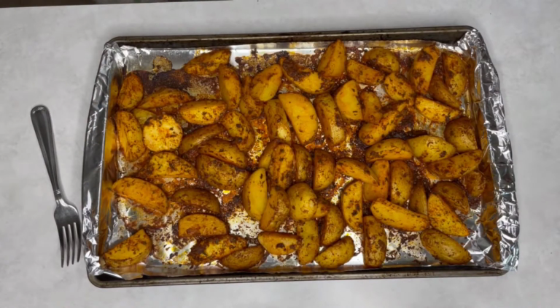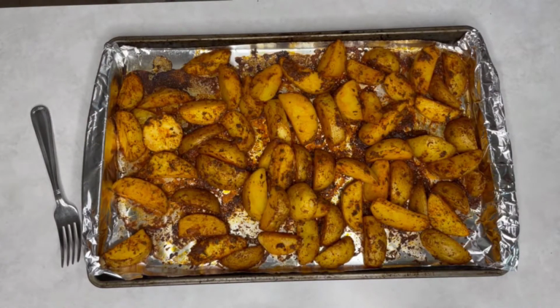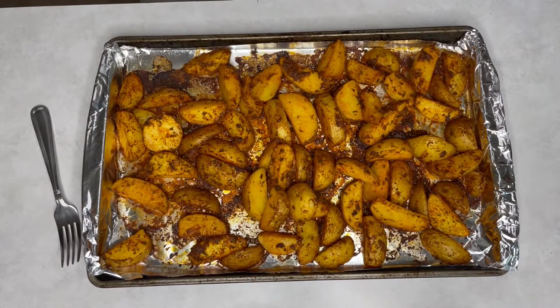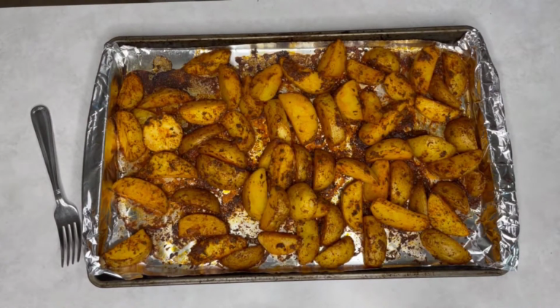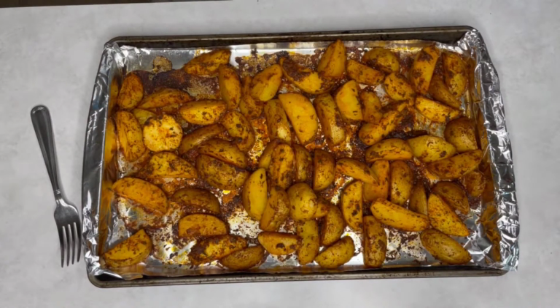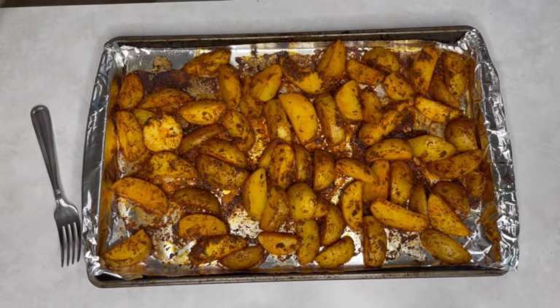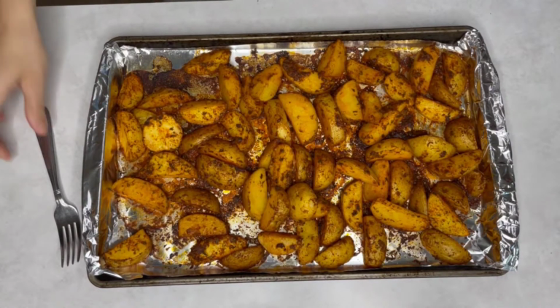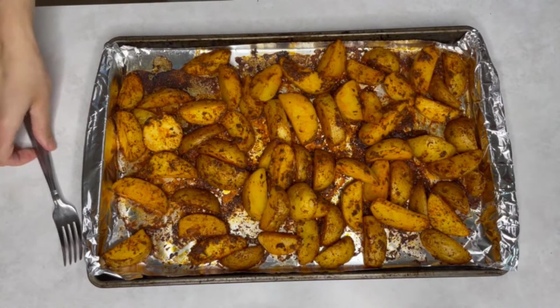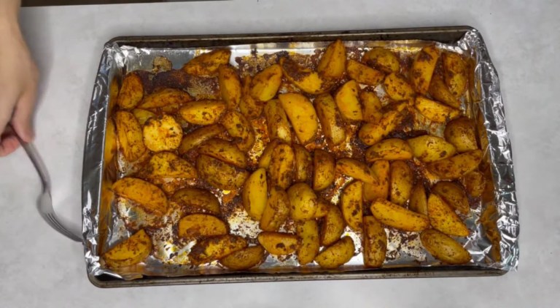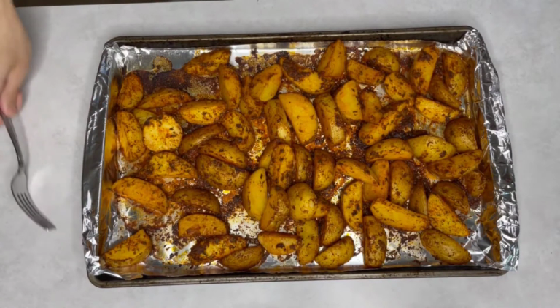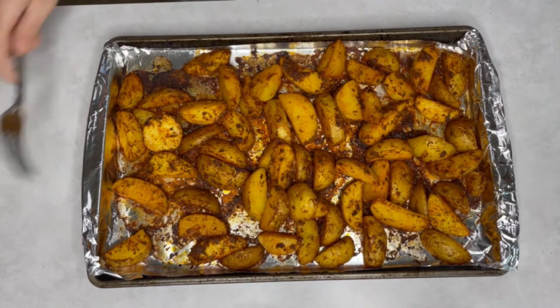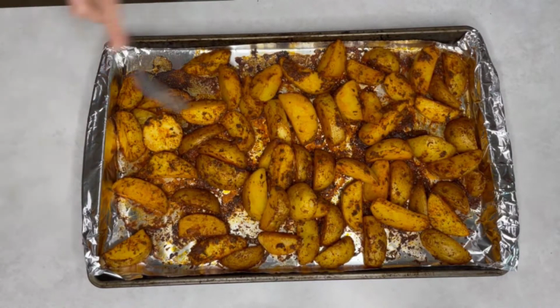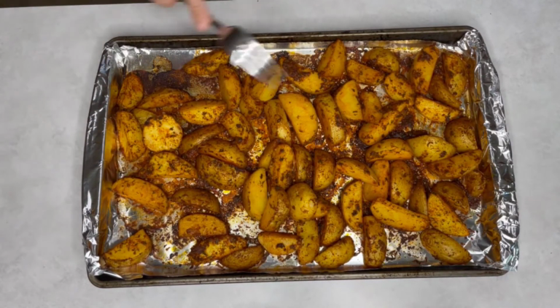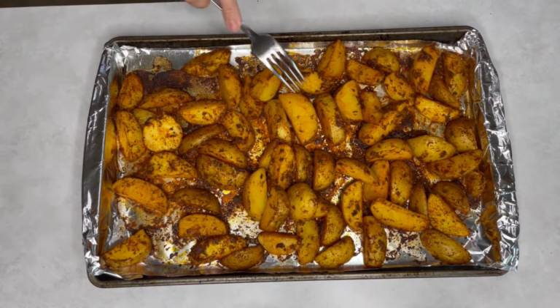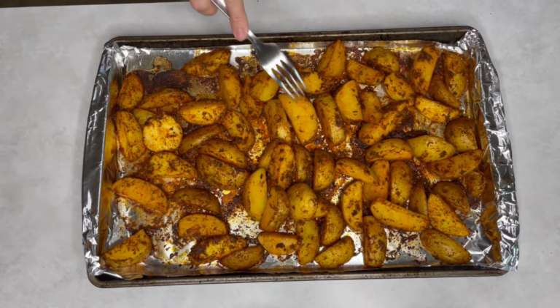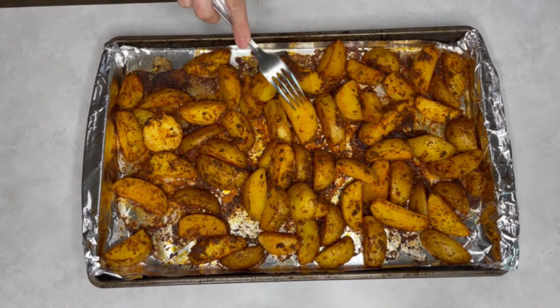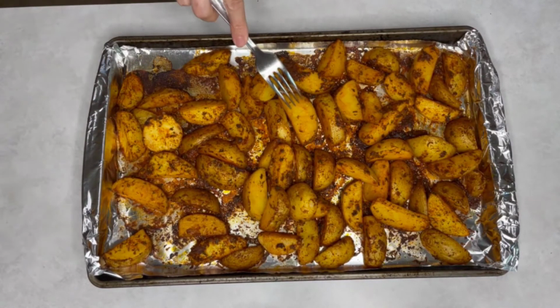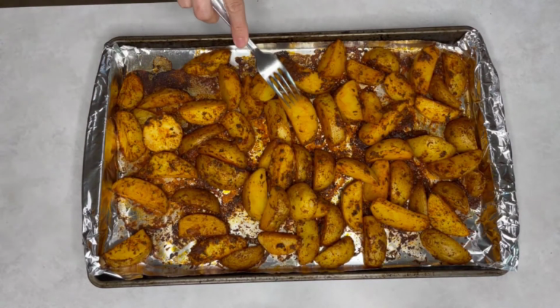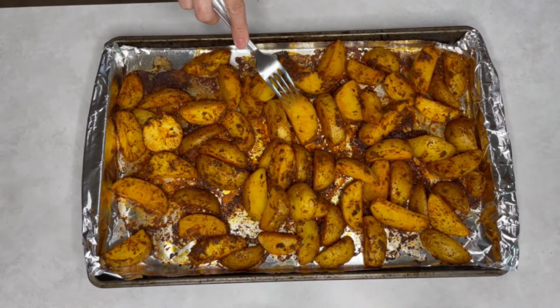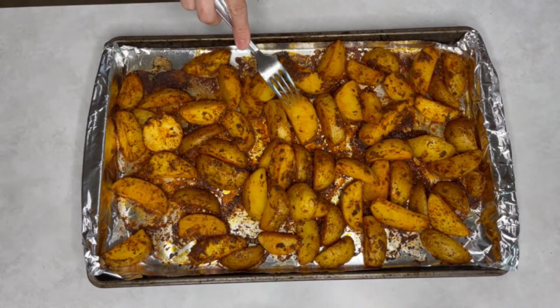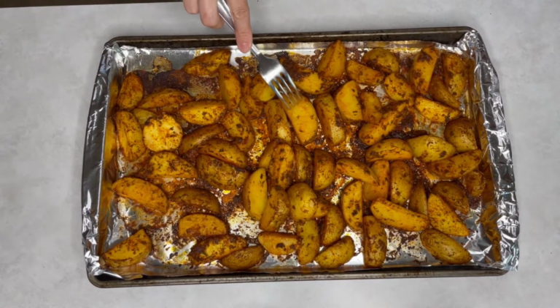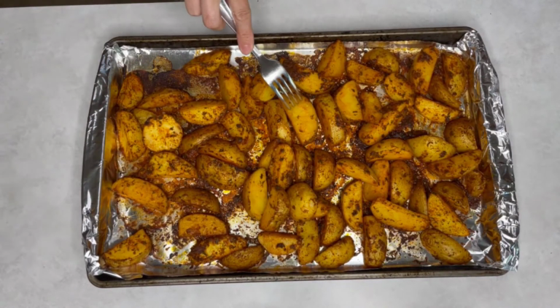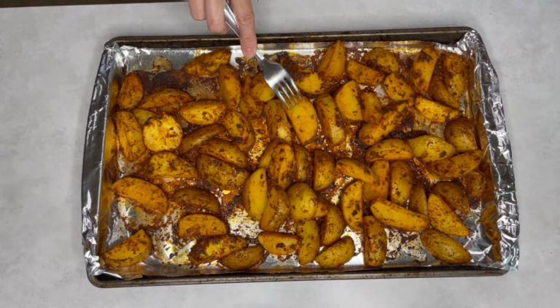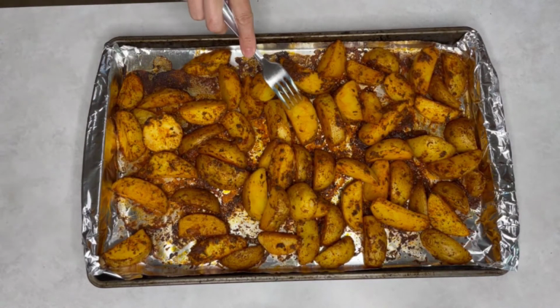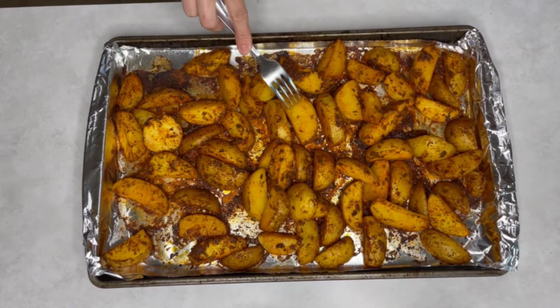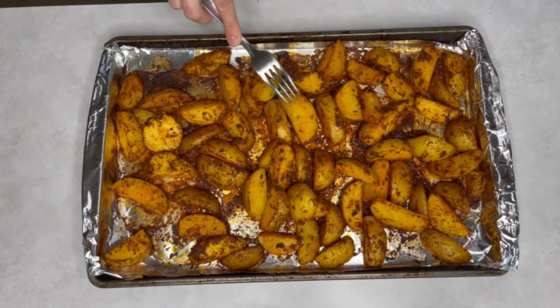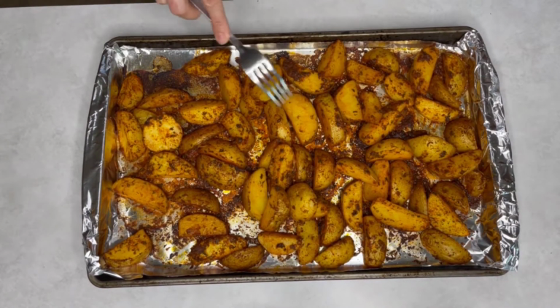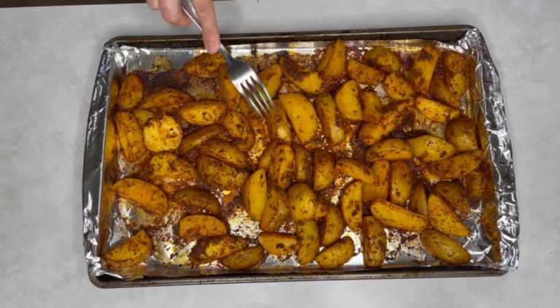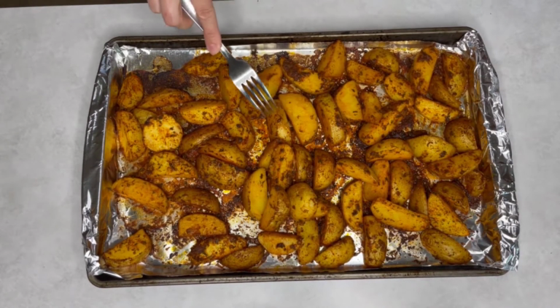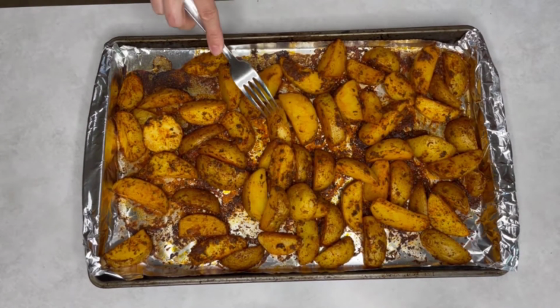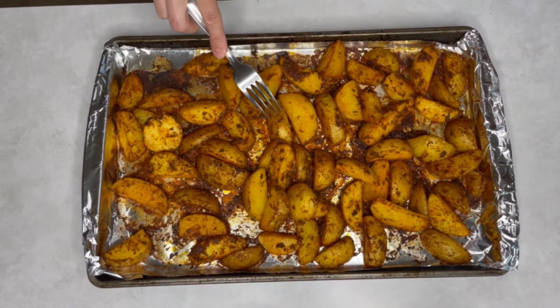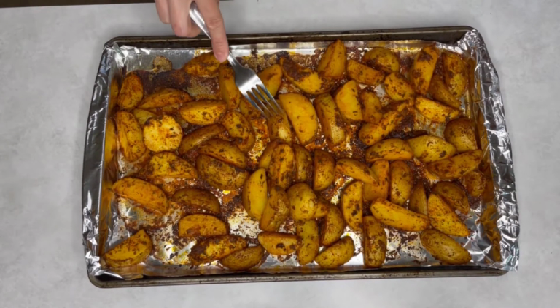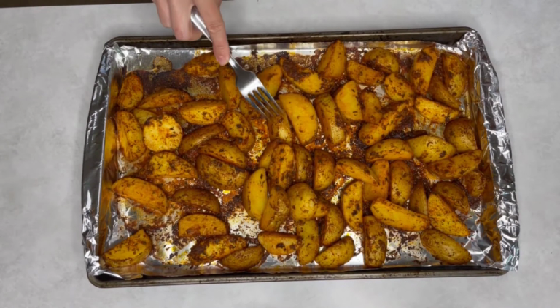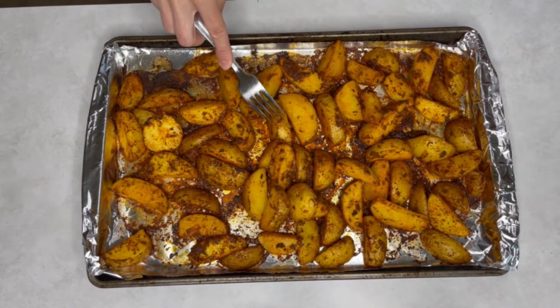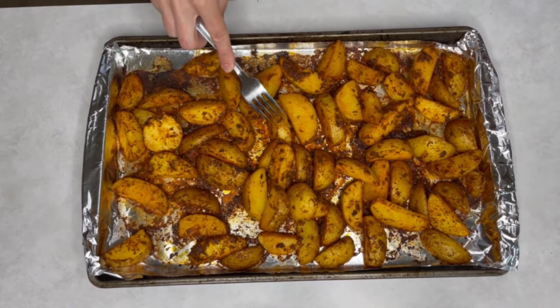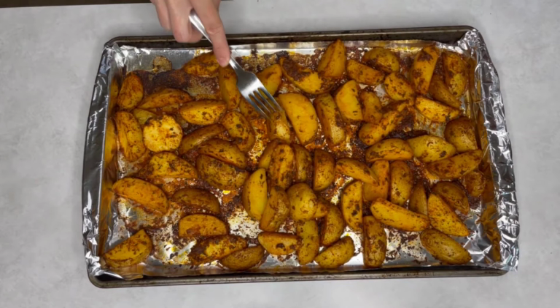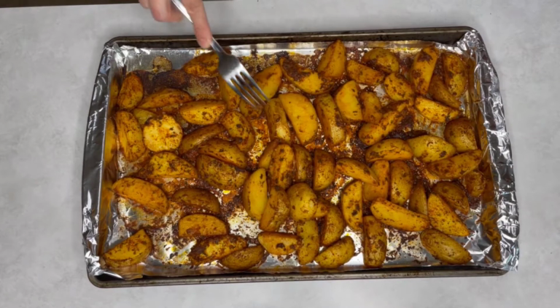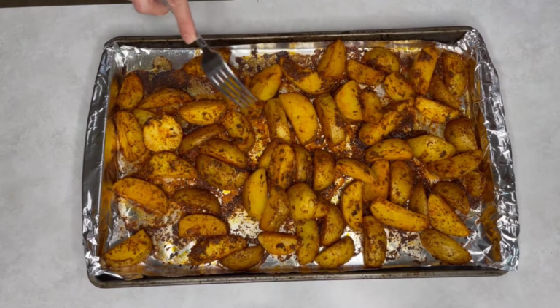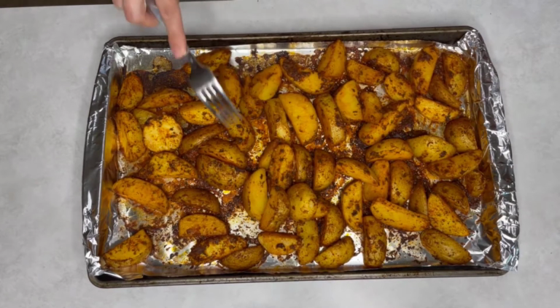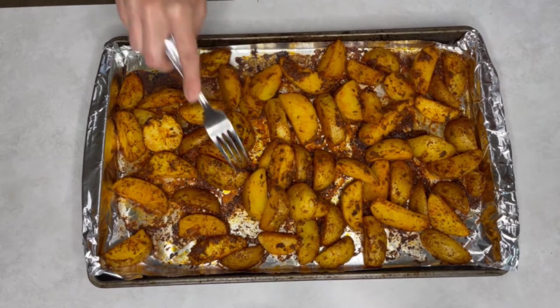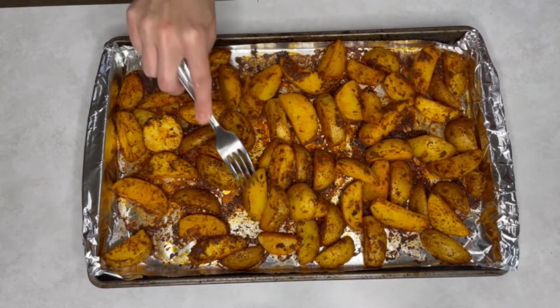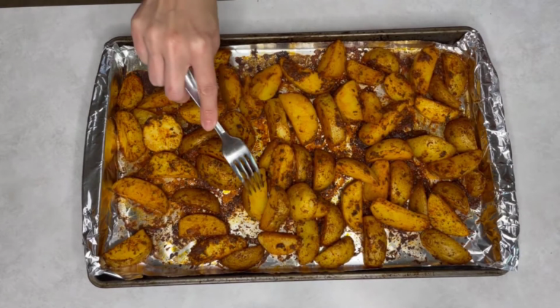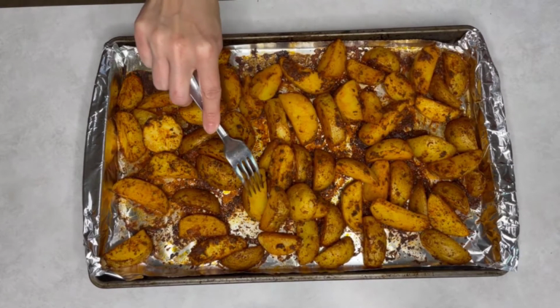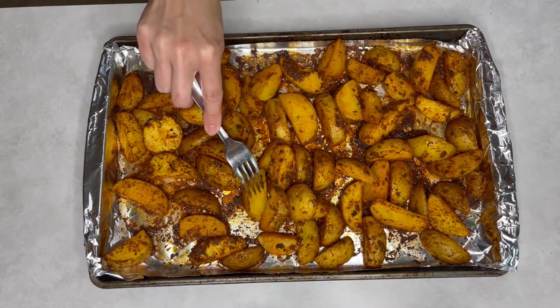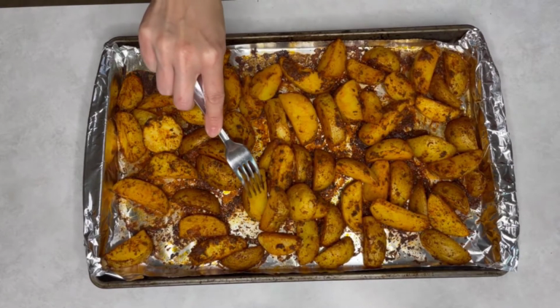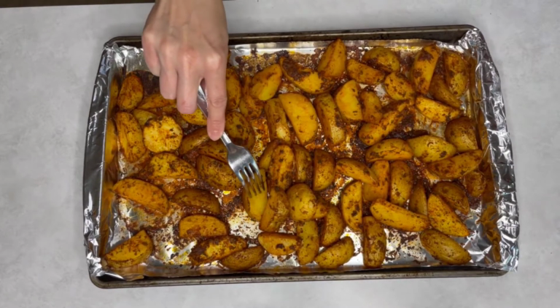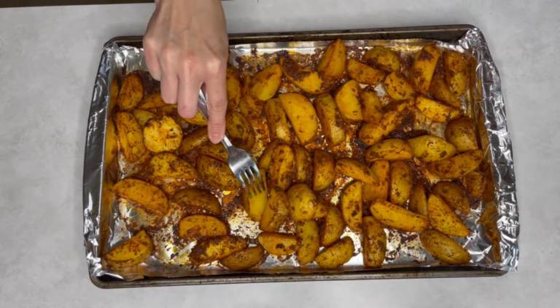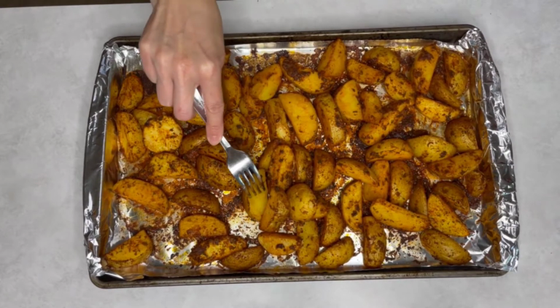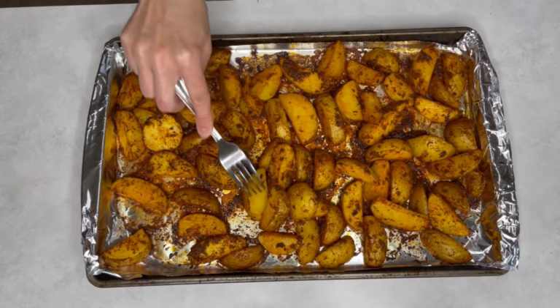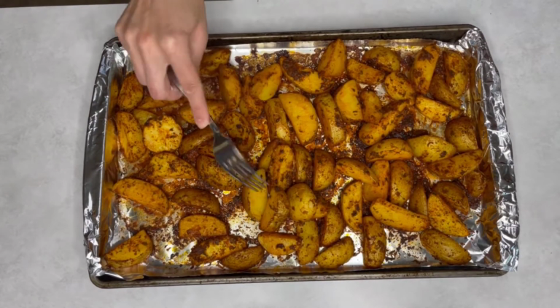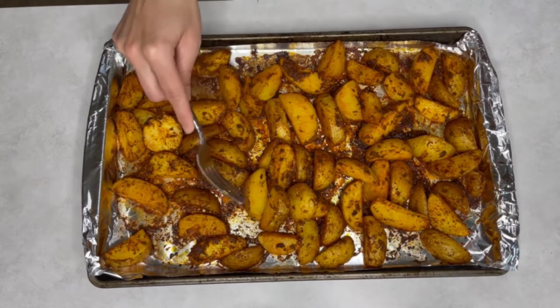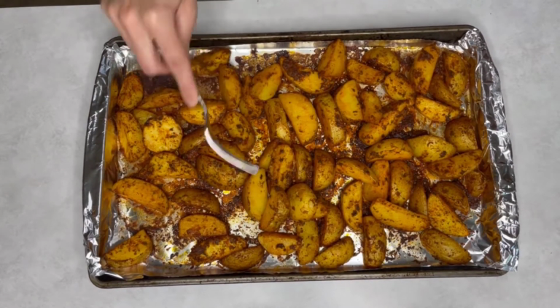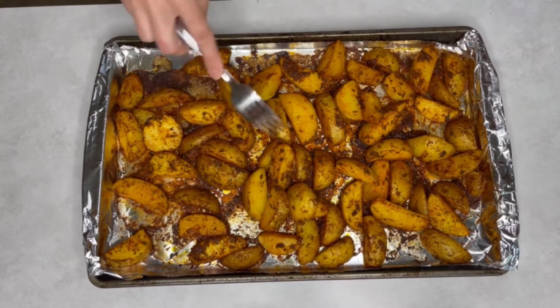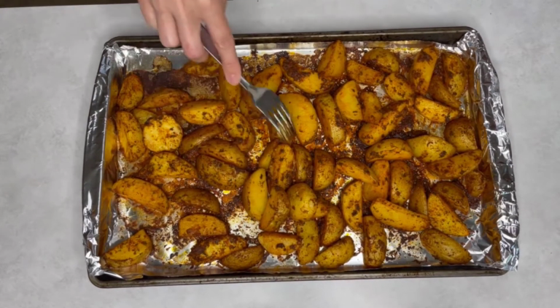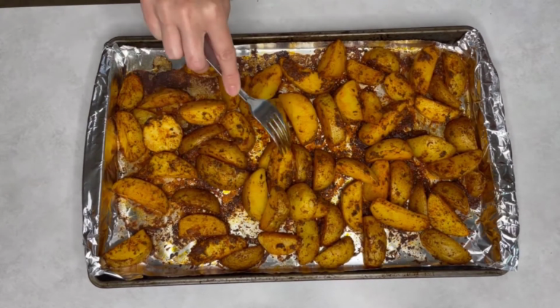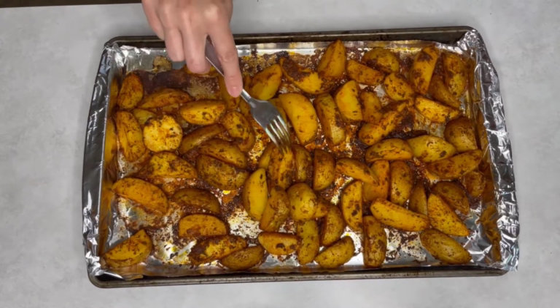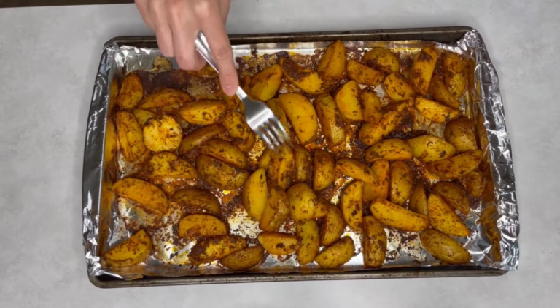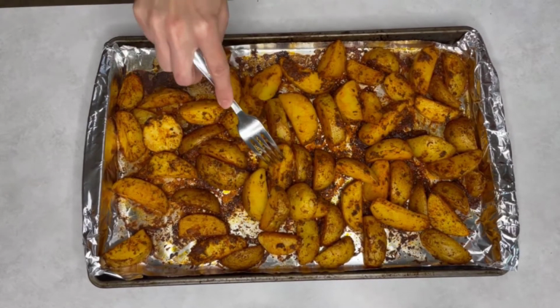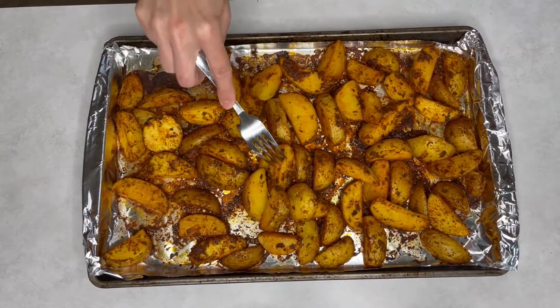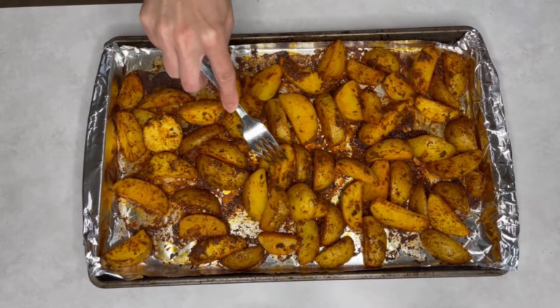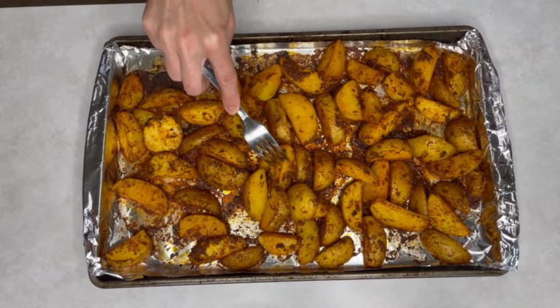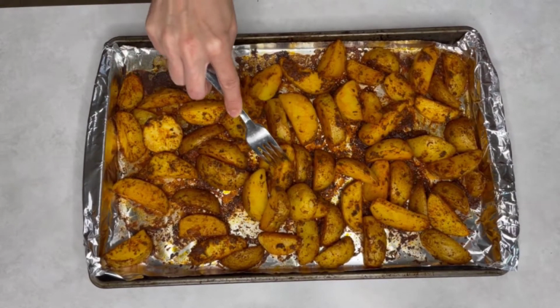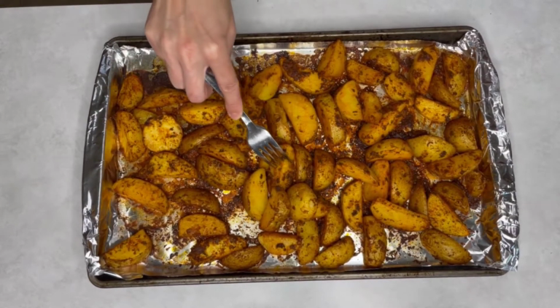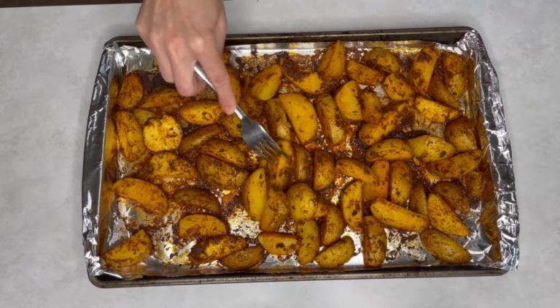Check your potatoes with a fork to see if they are ready. My potatoes are ready.